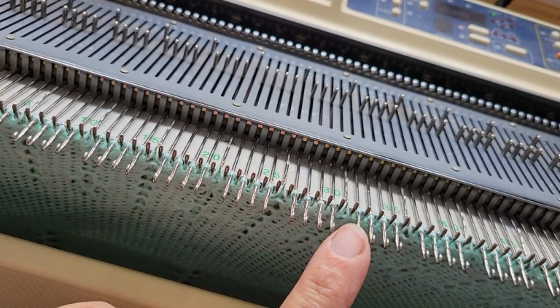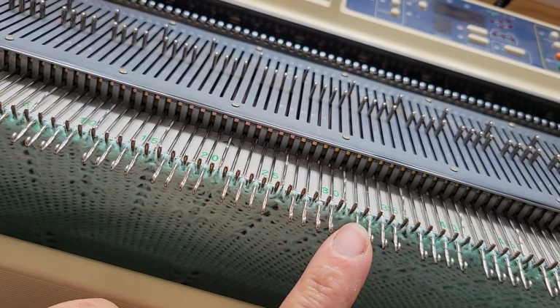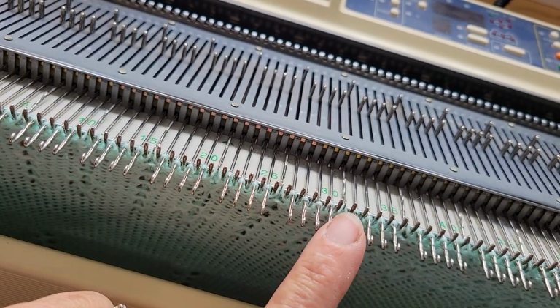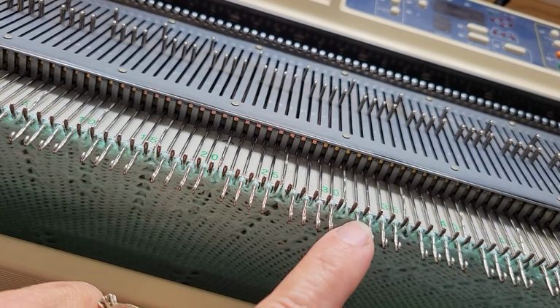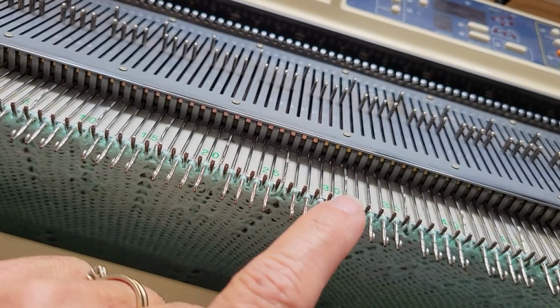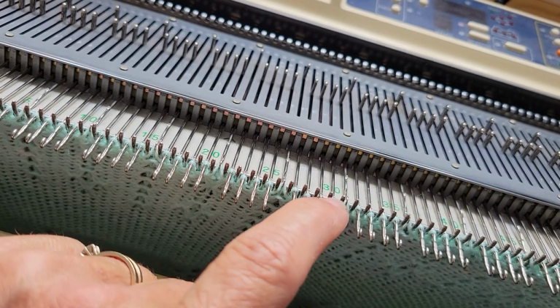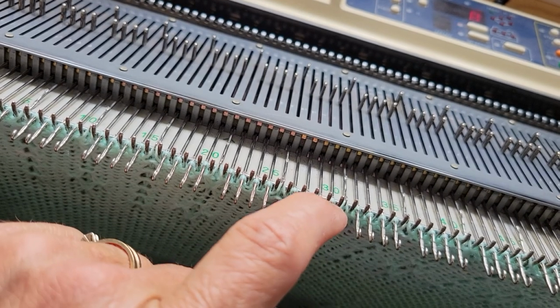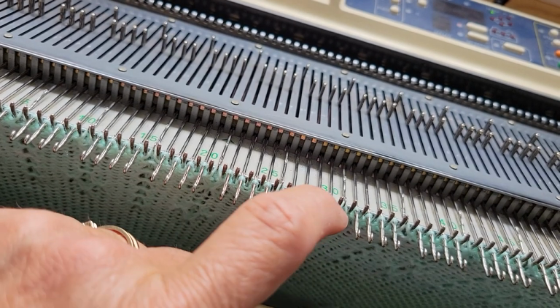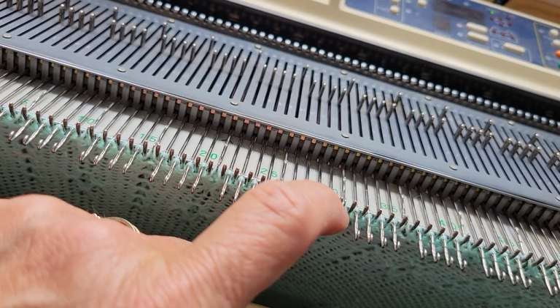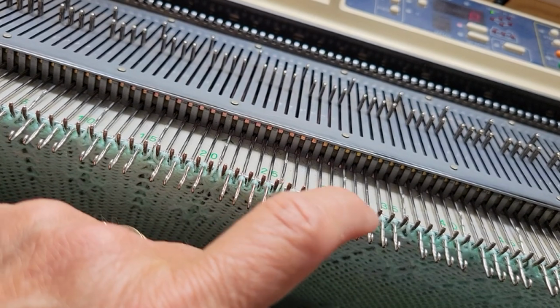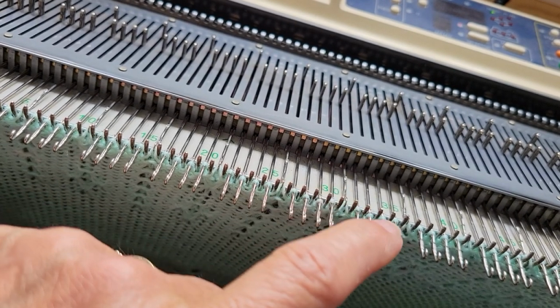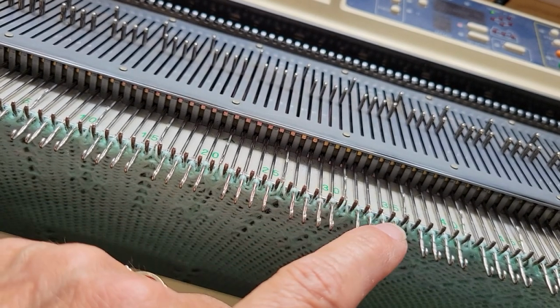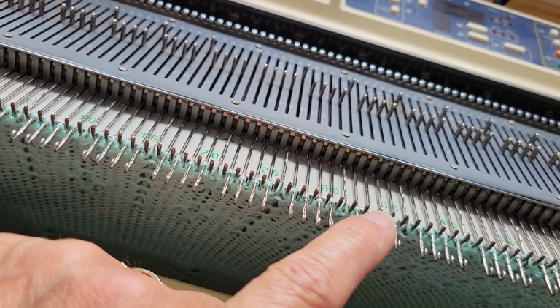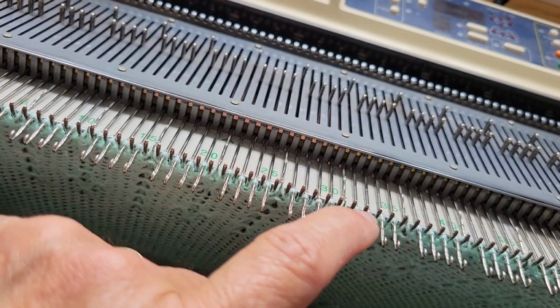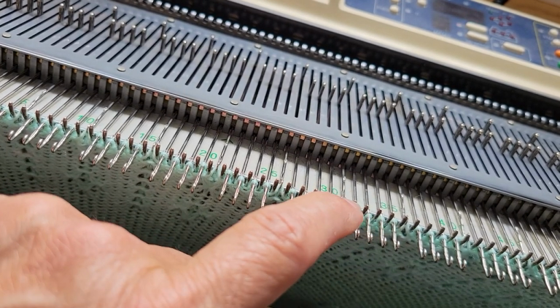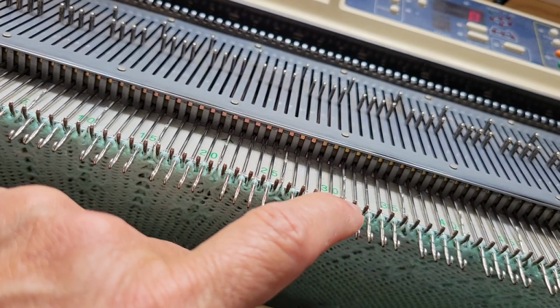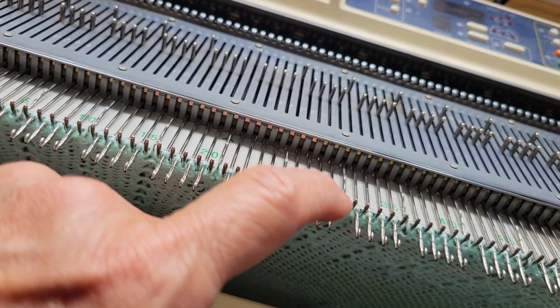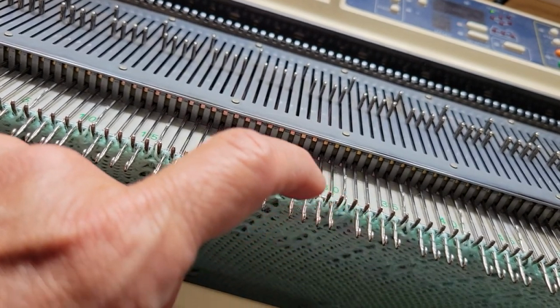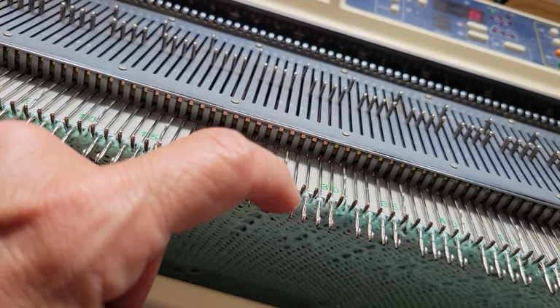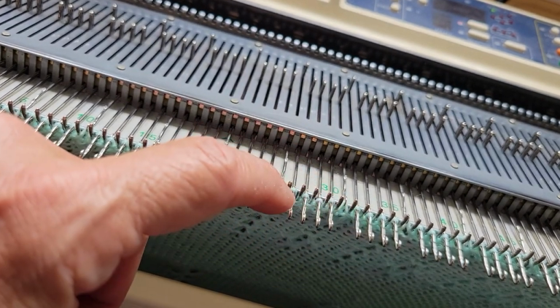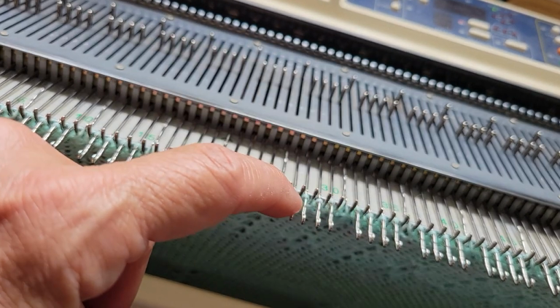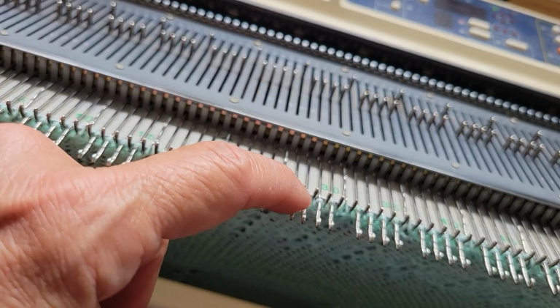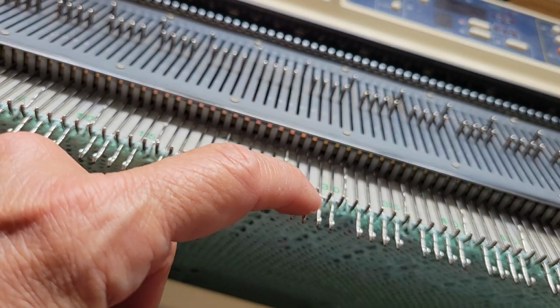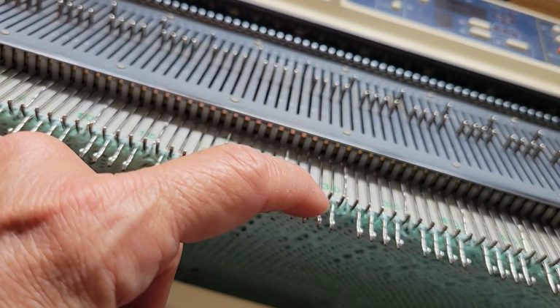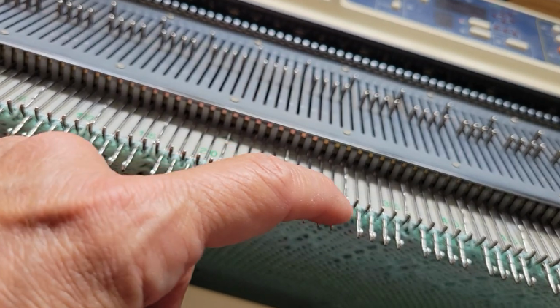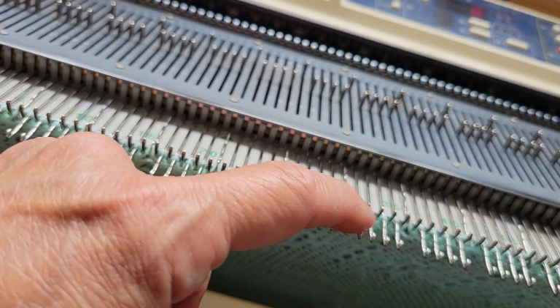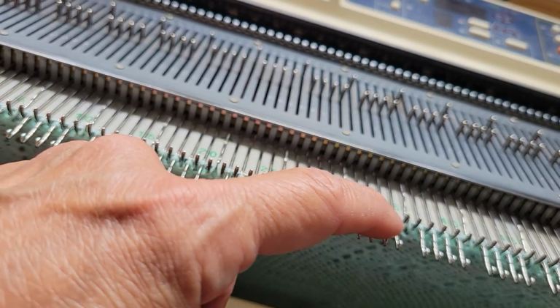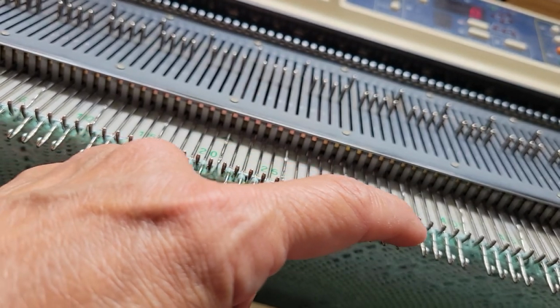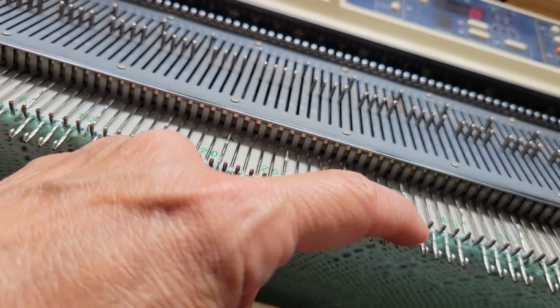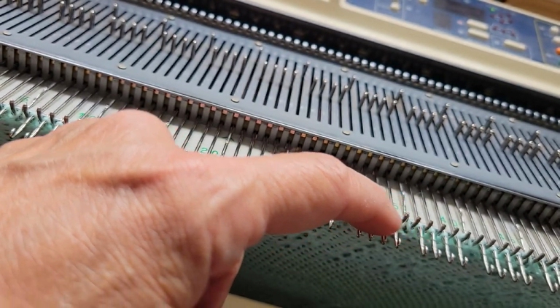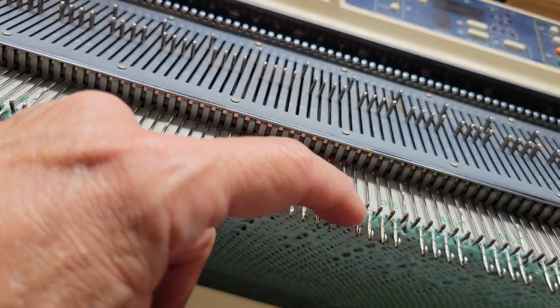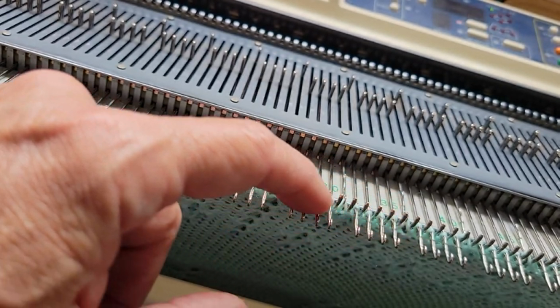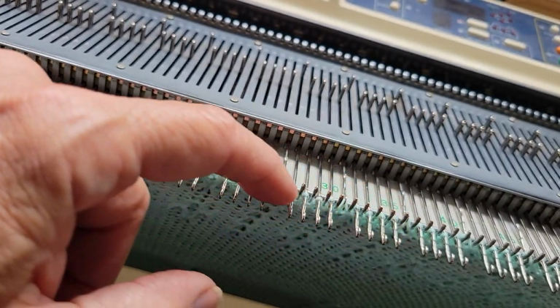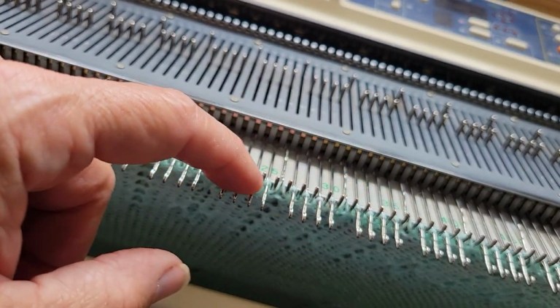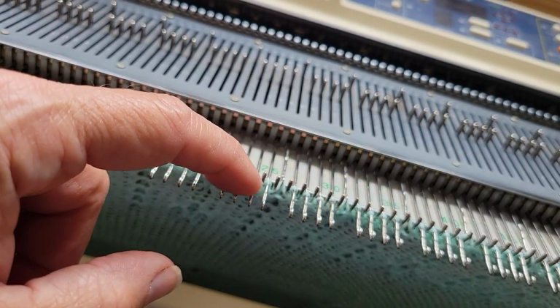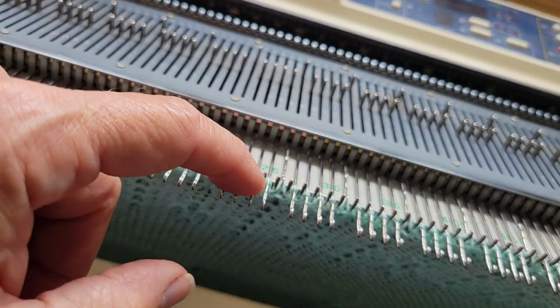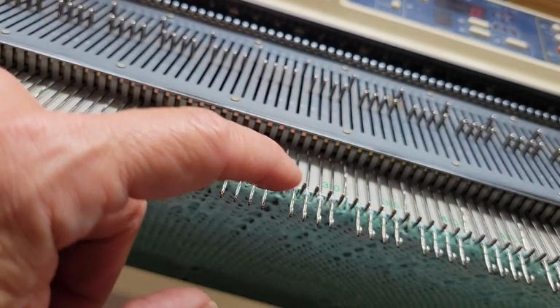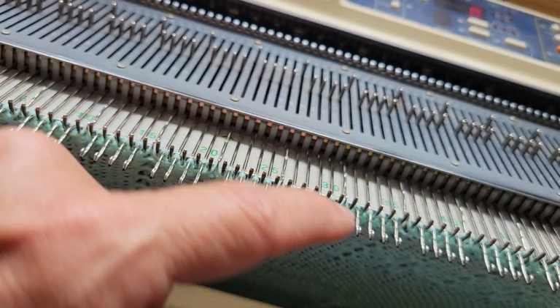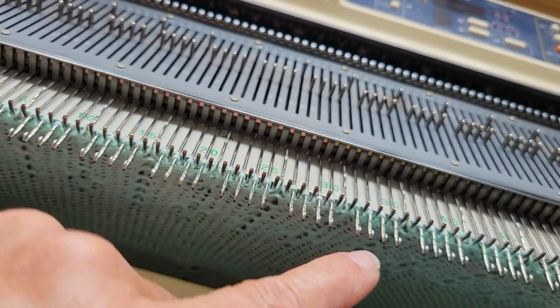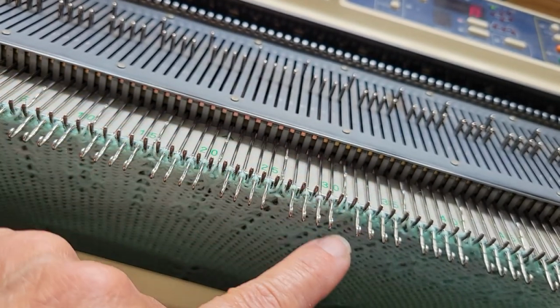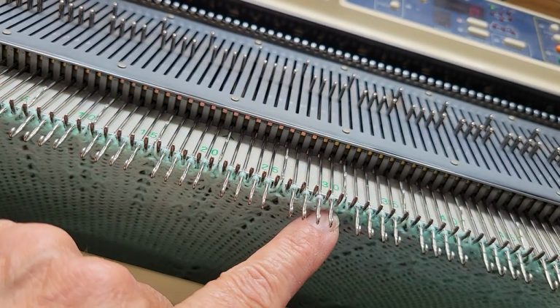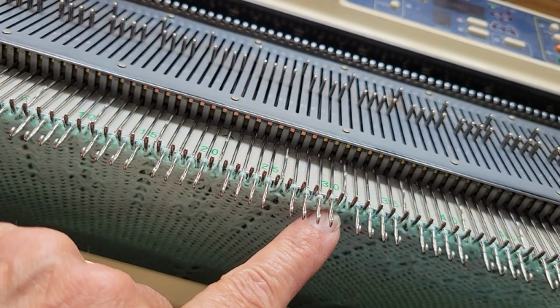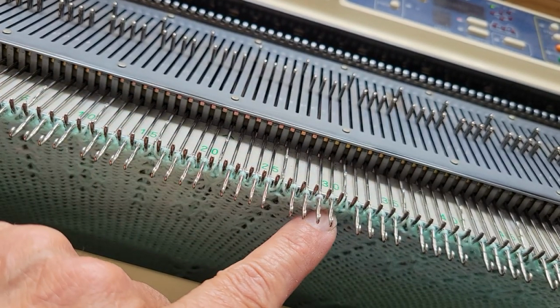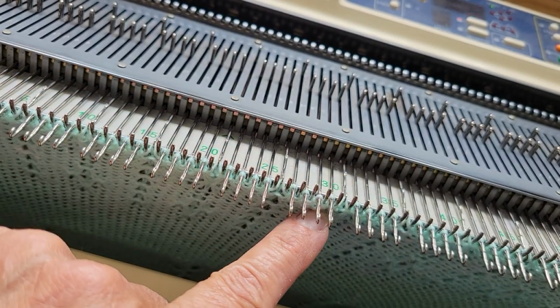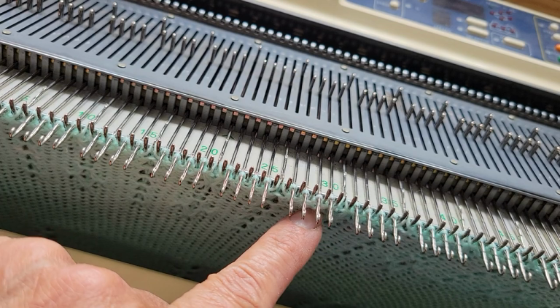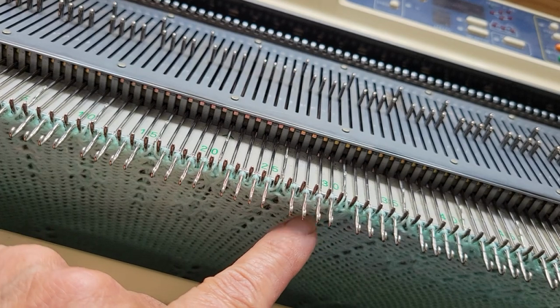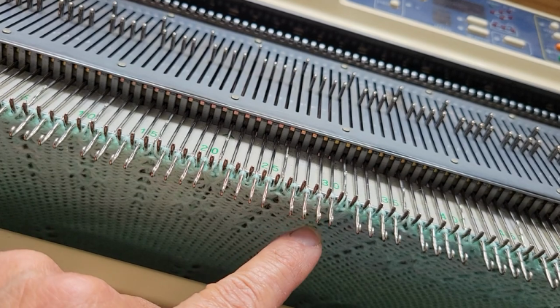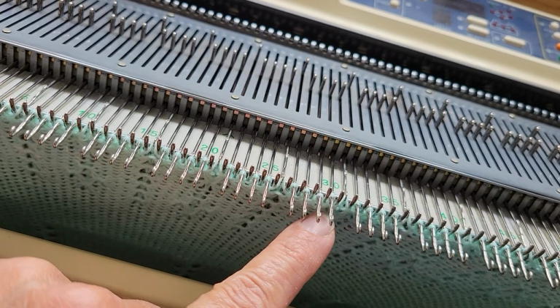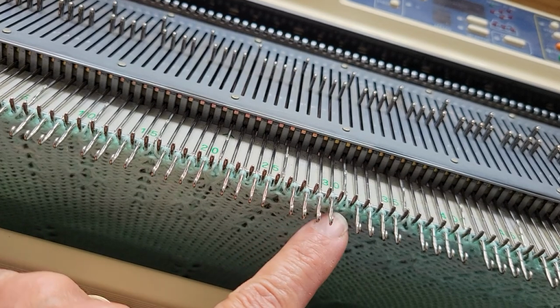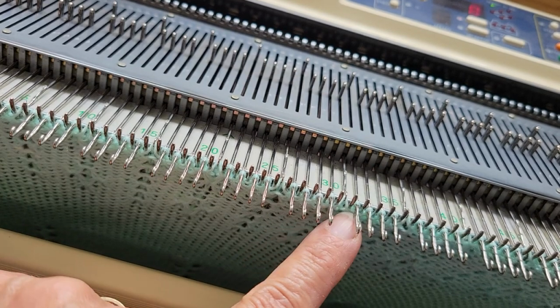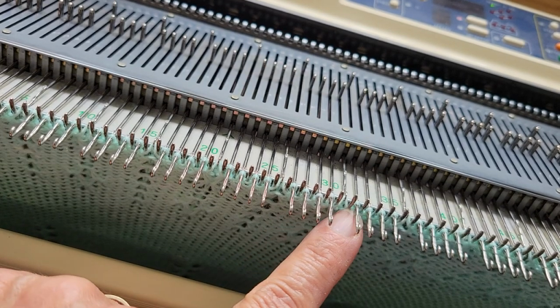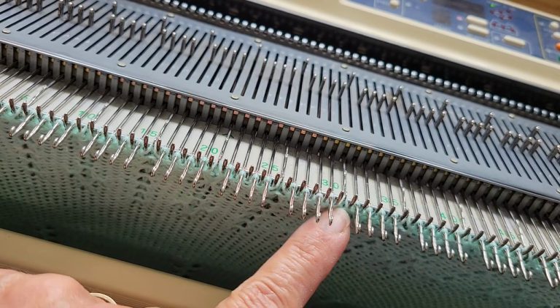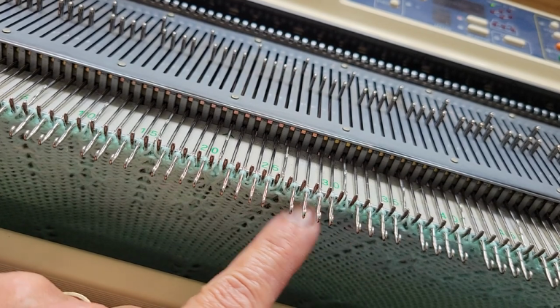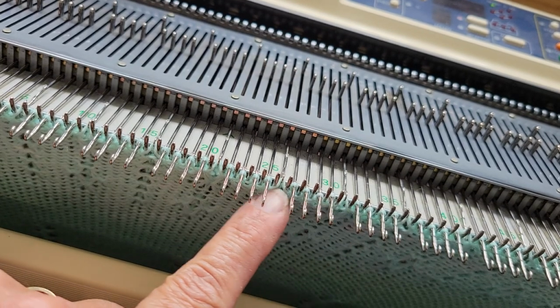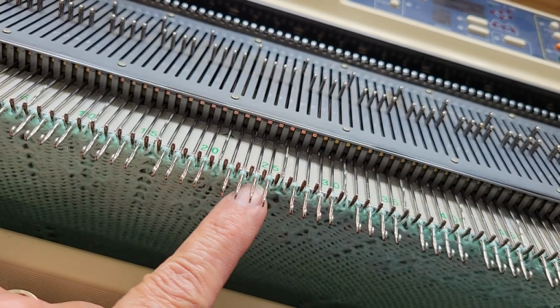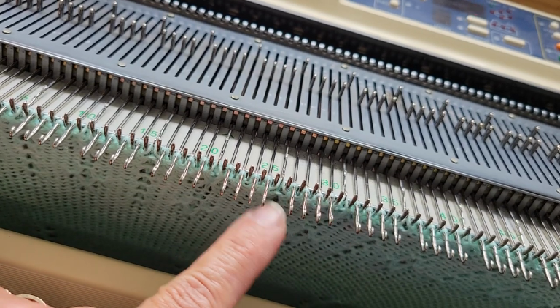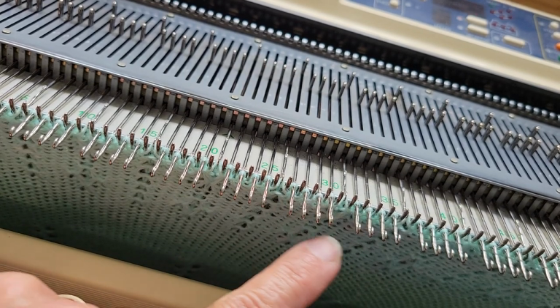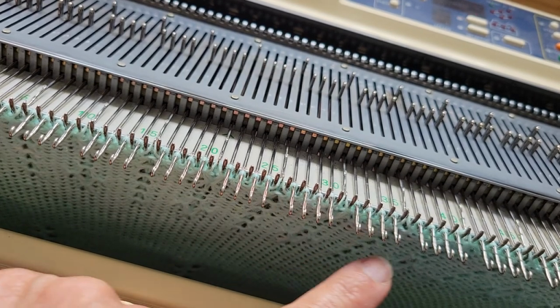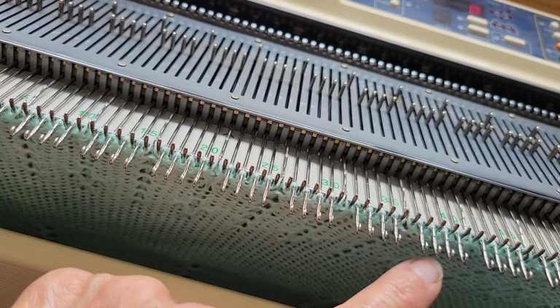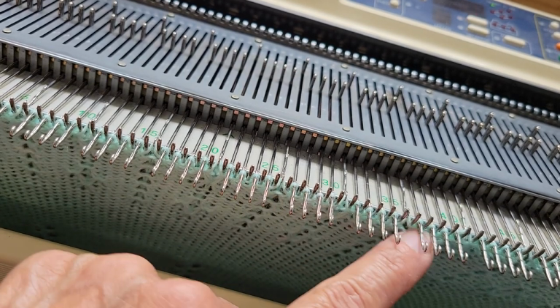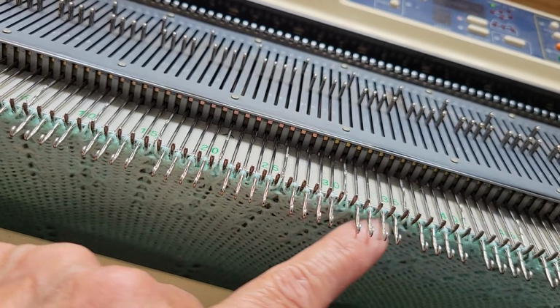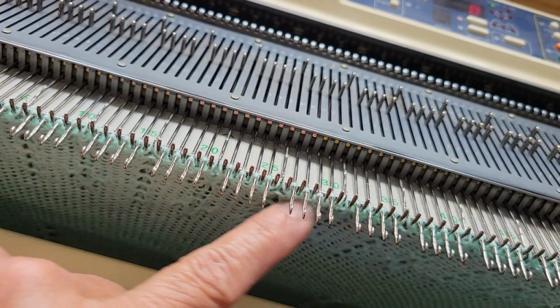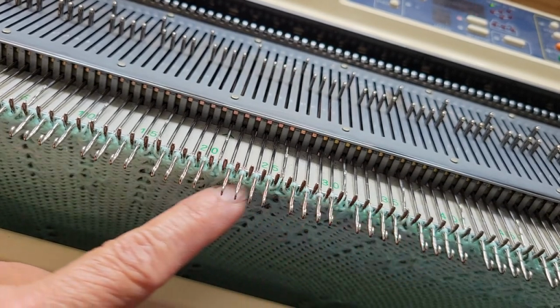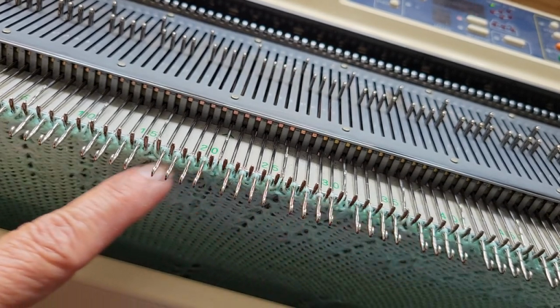Now every needle has just one stitch on it because it has finished that tuck procedure.